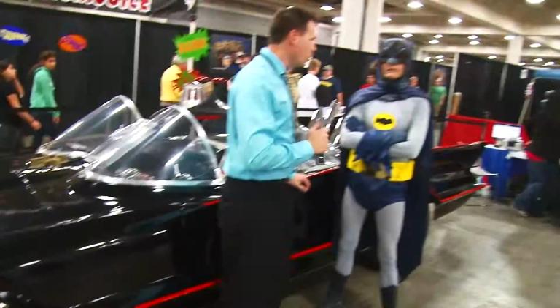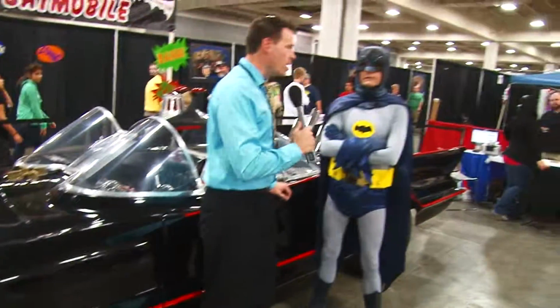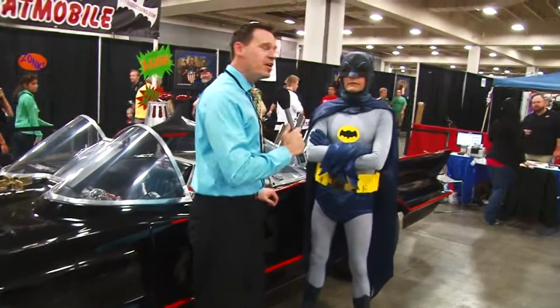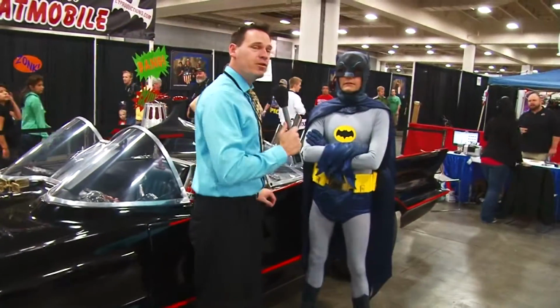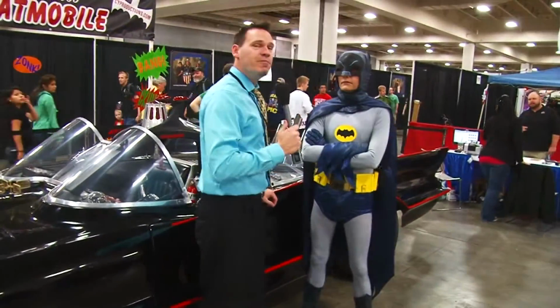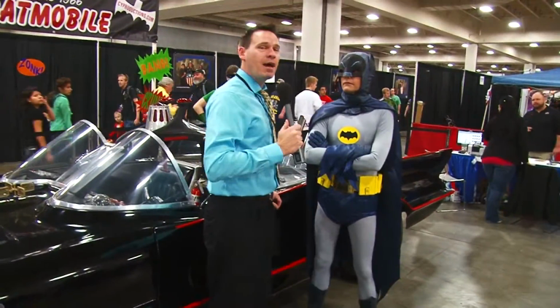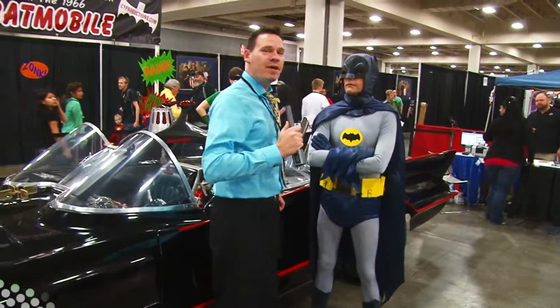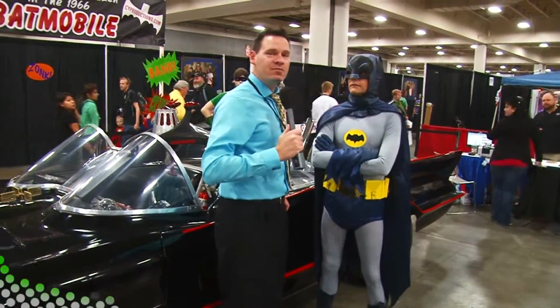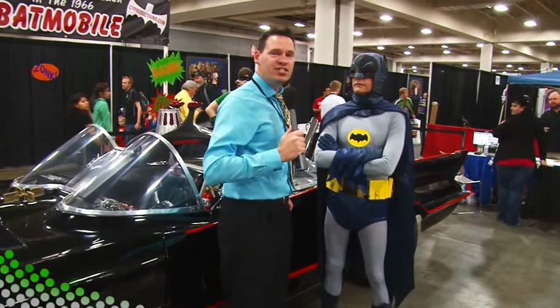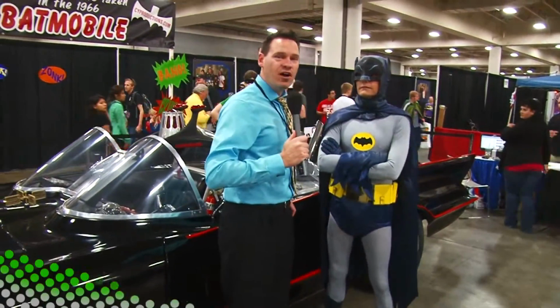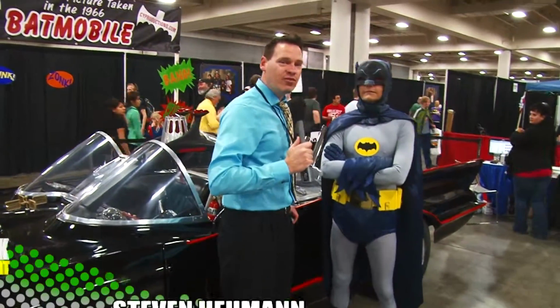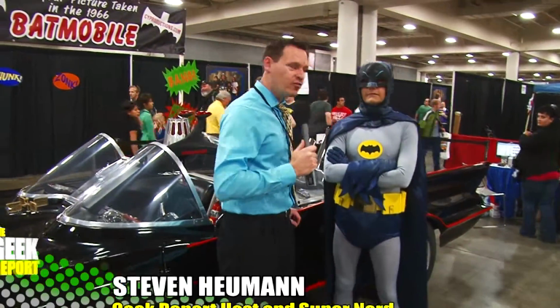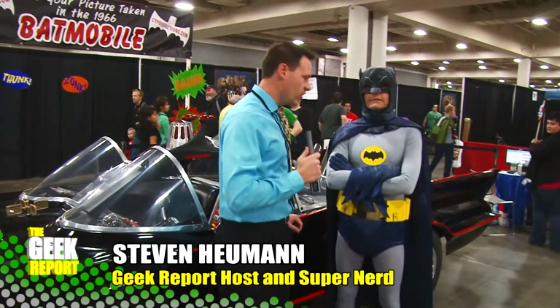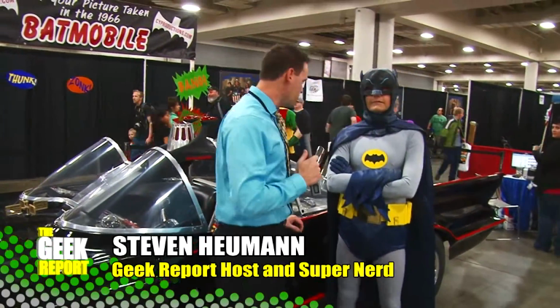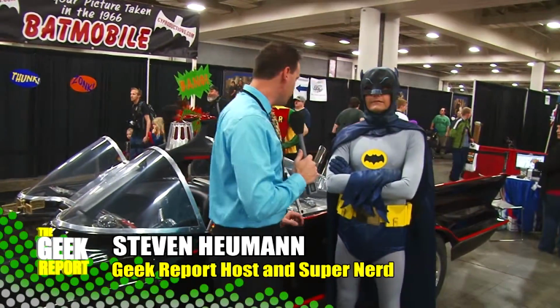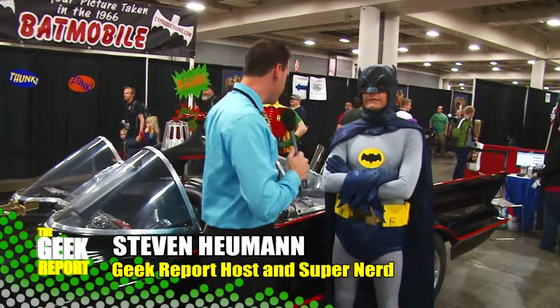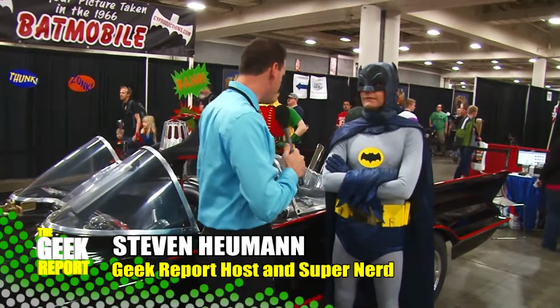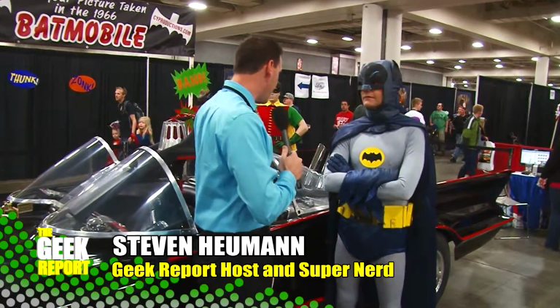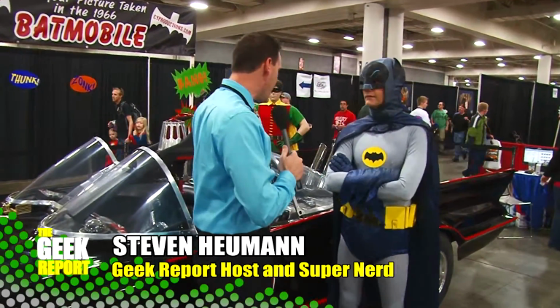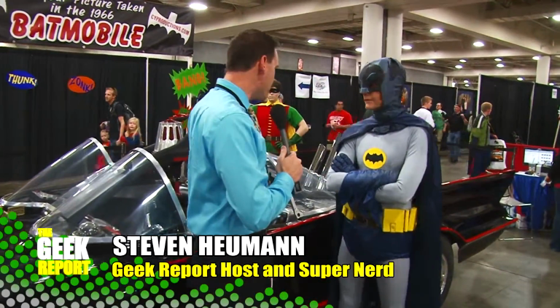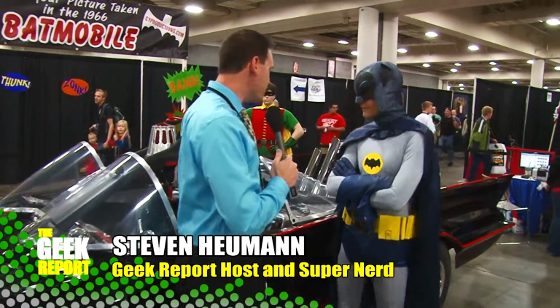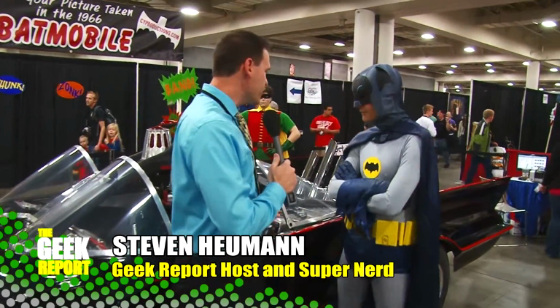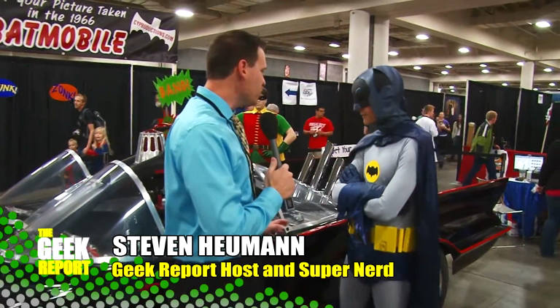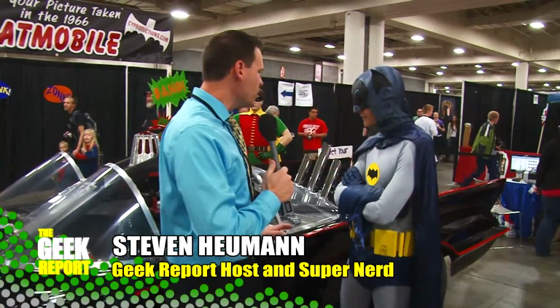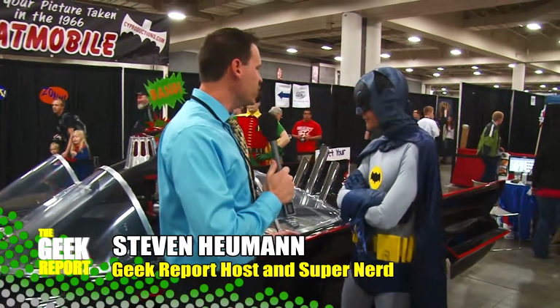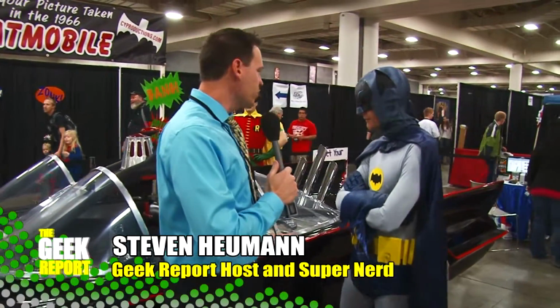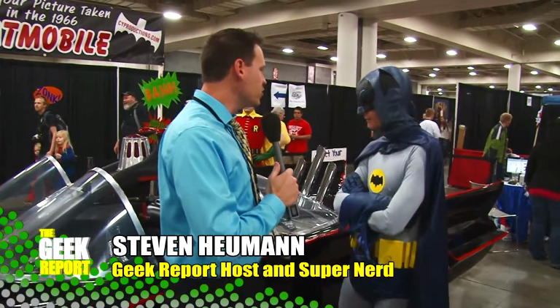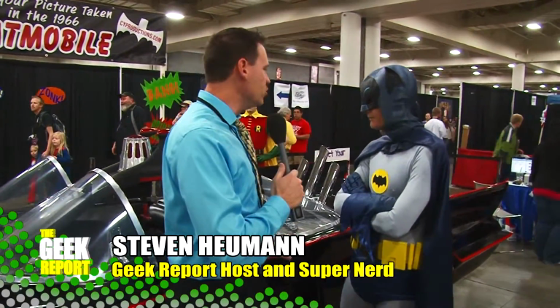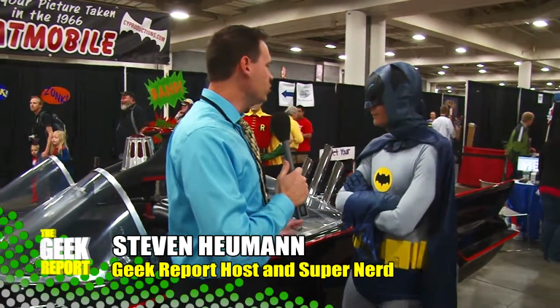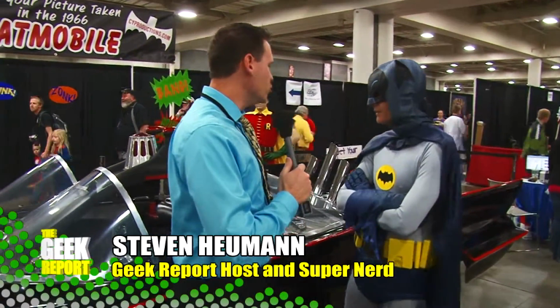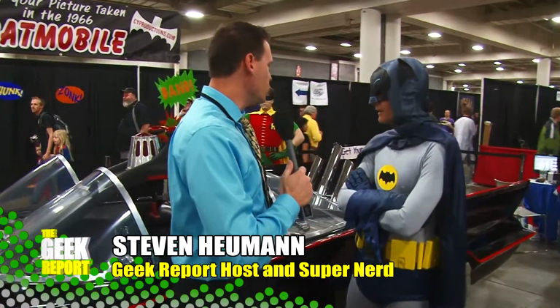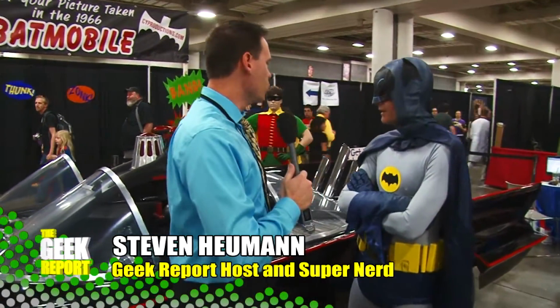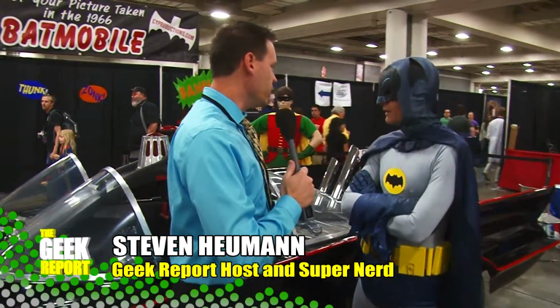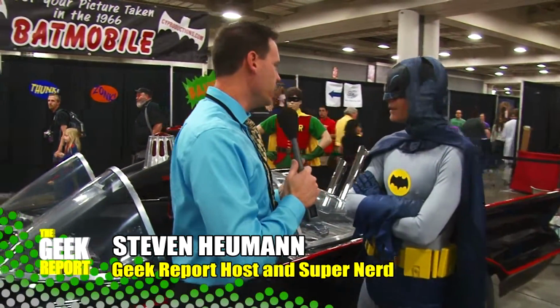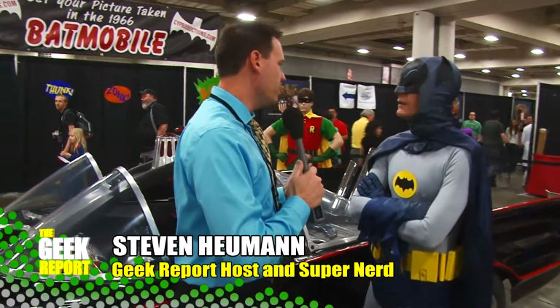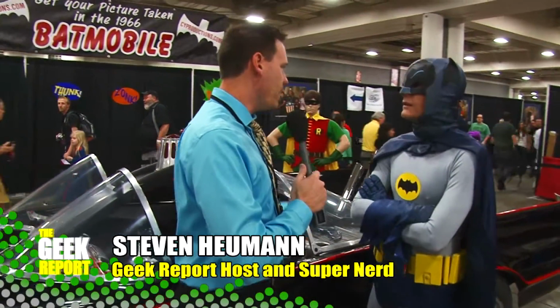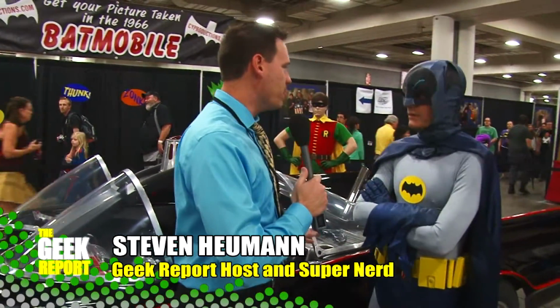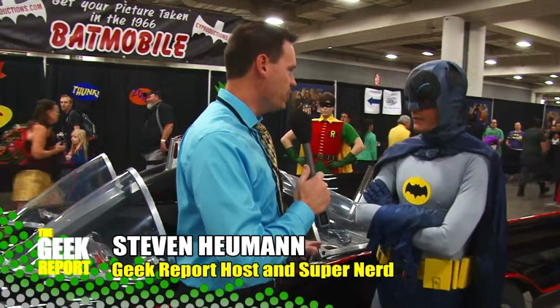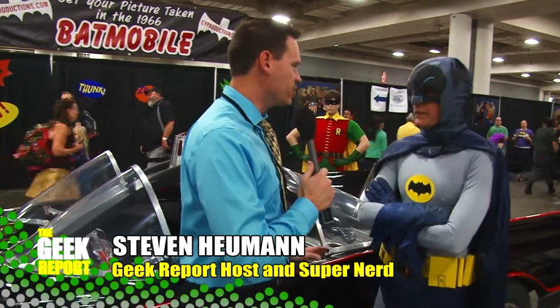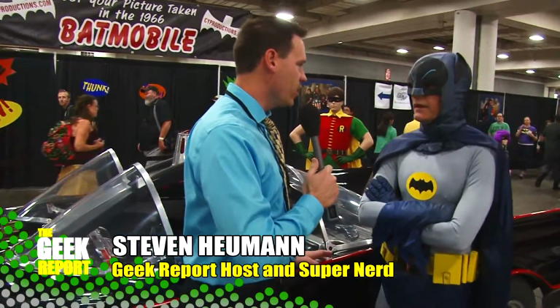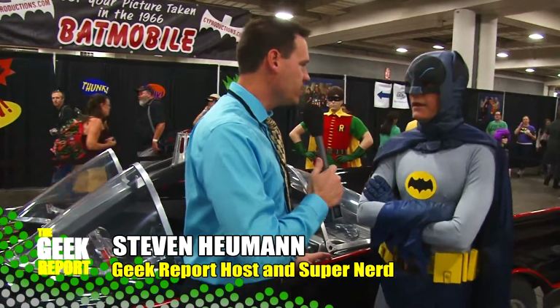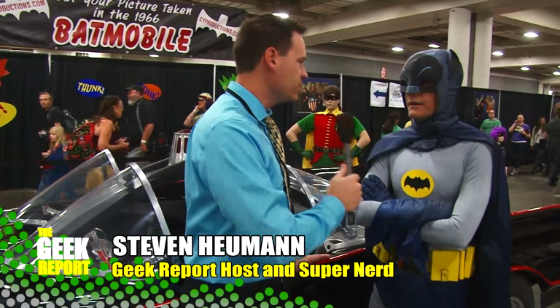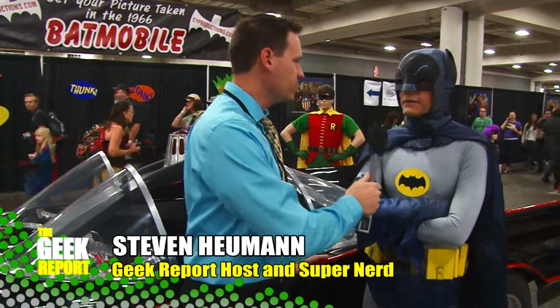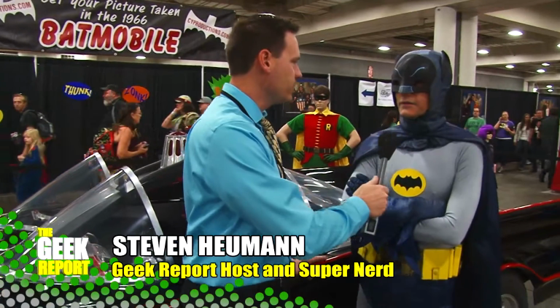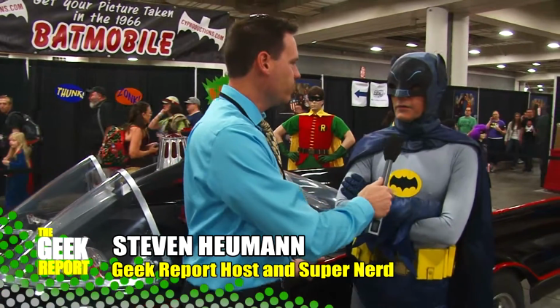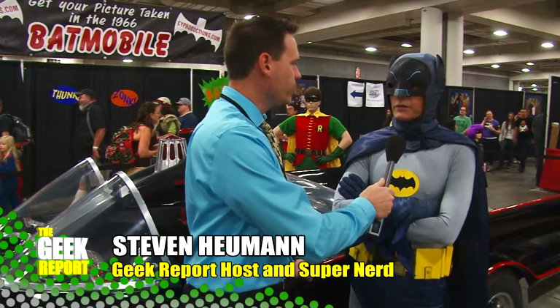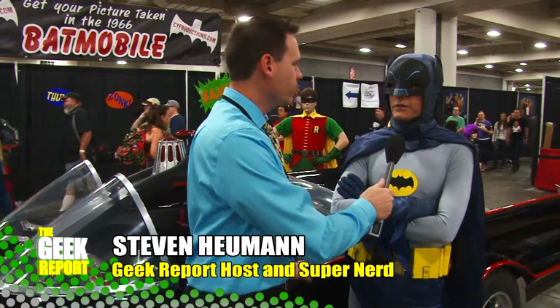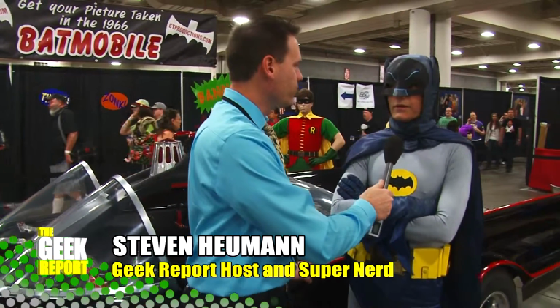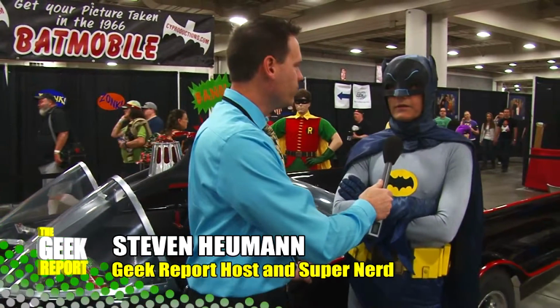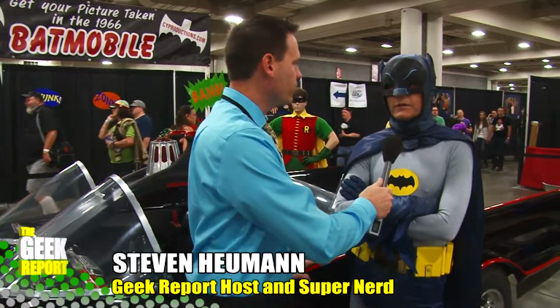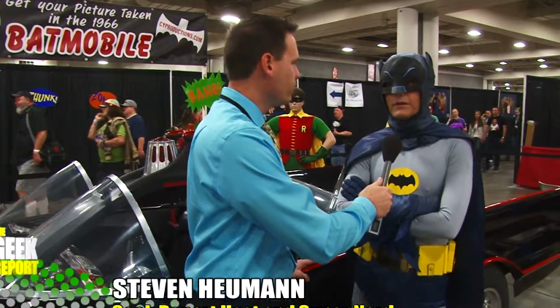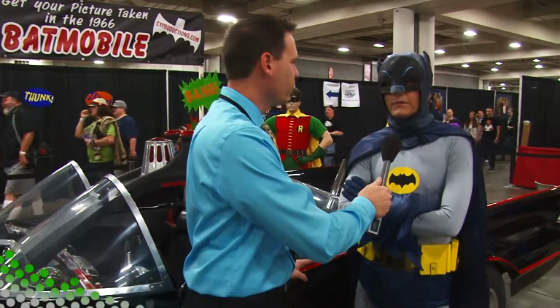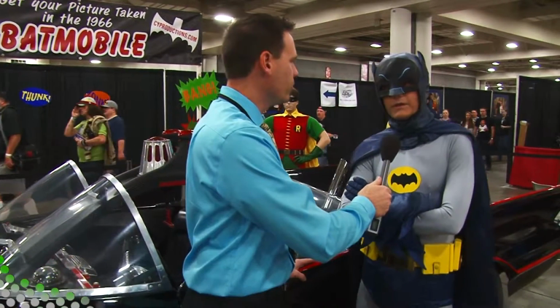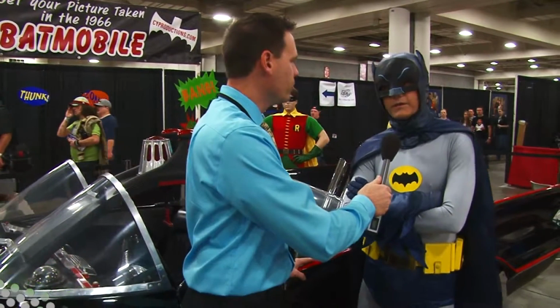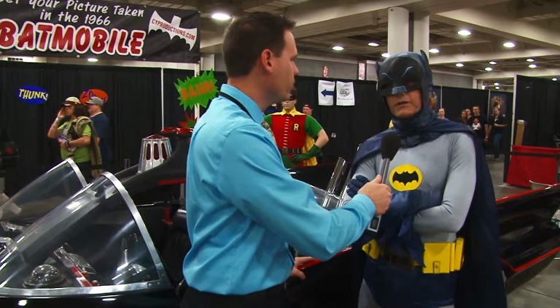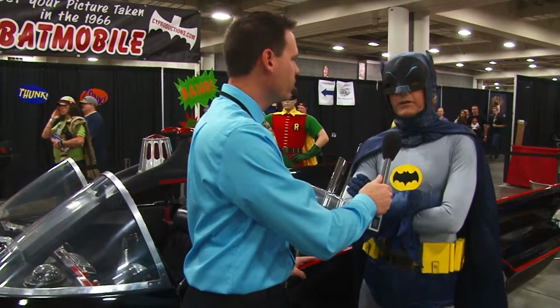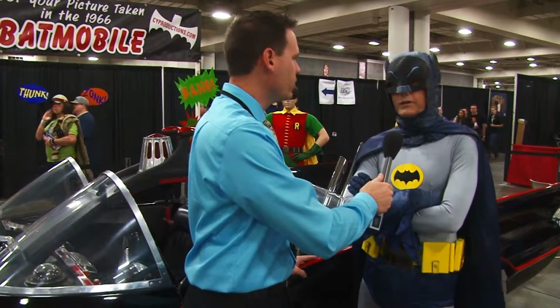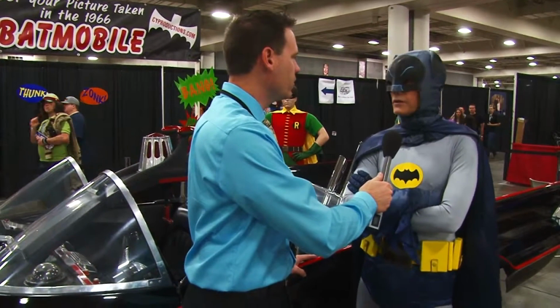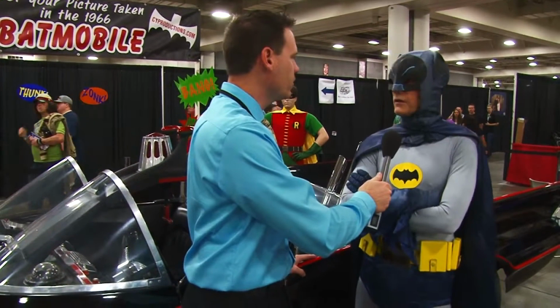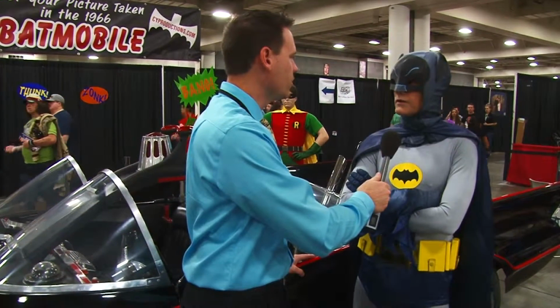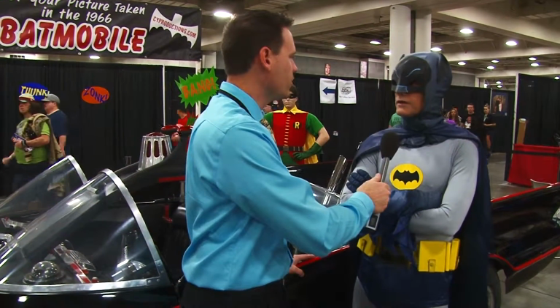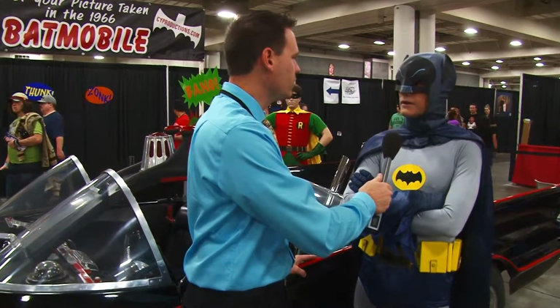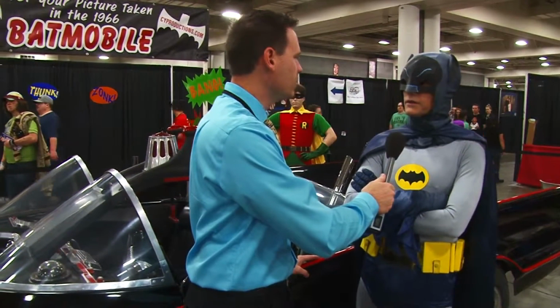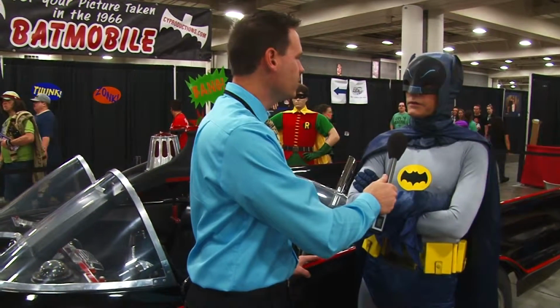Well, I'm here with Batman himself in front of the Batmobile. This is one of the original touring Batmobiles. Yes, it tours with all the celebrities, does shows across the country,